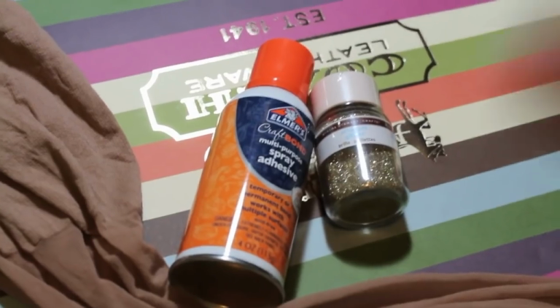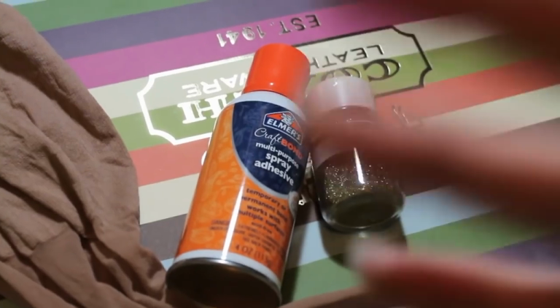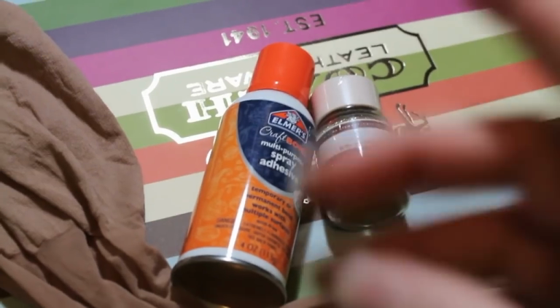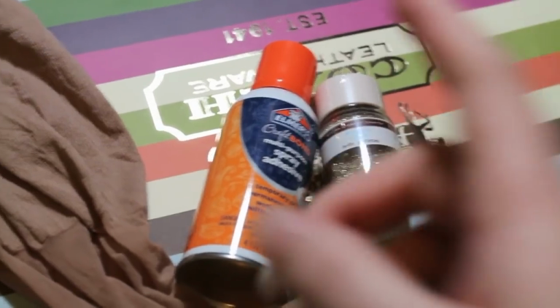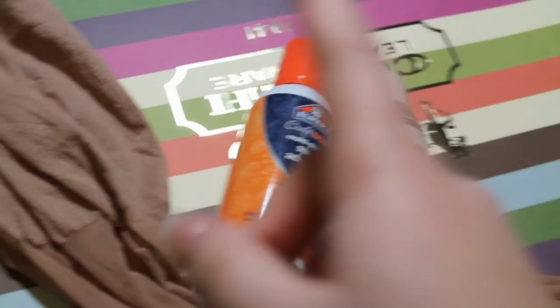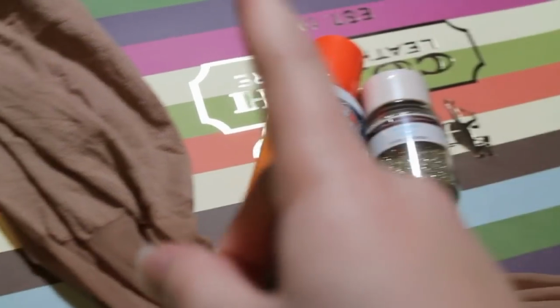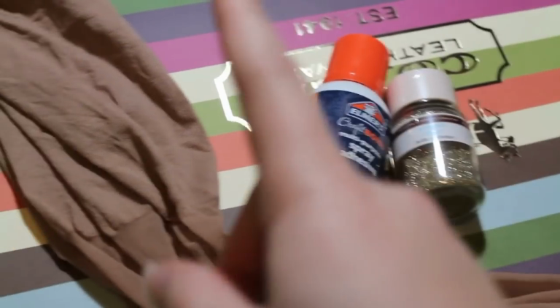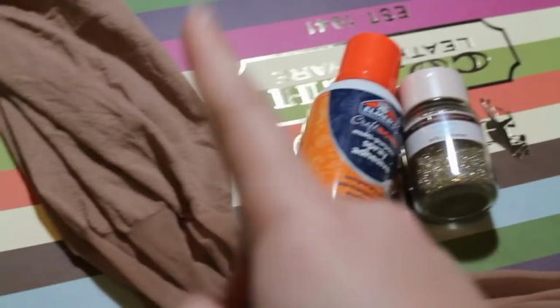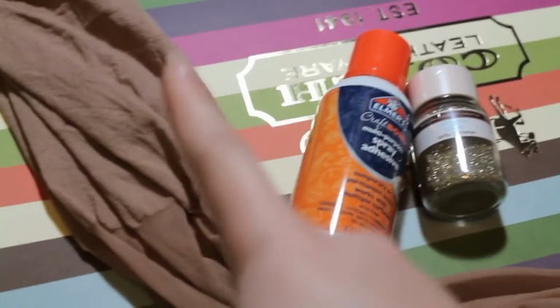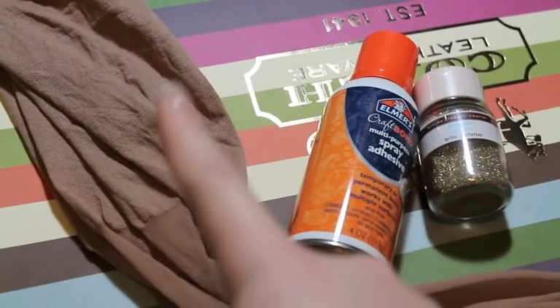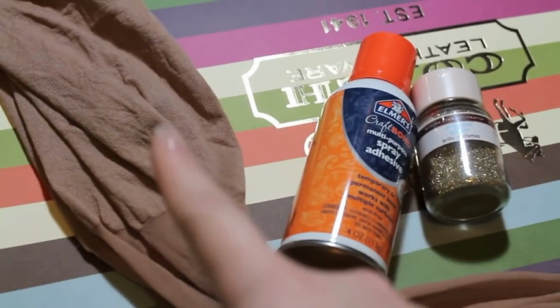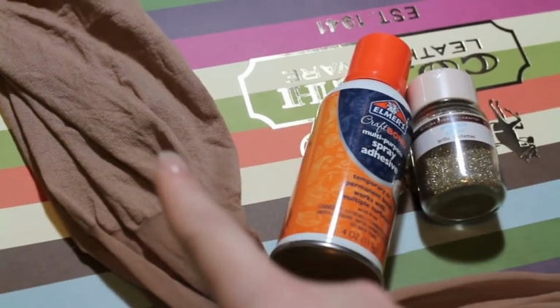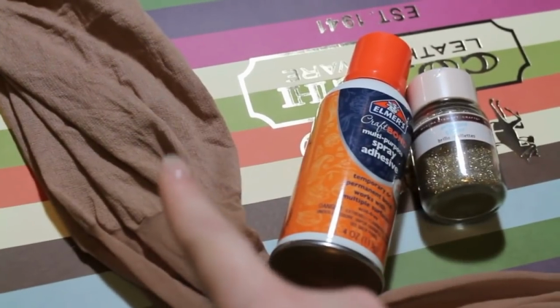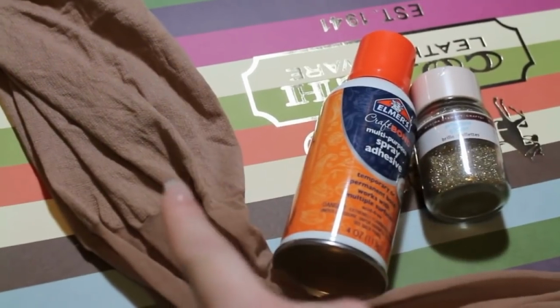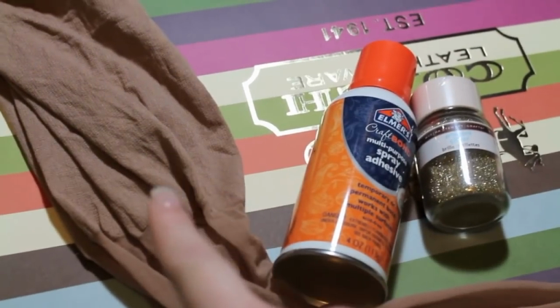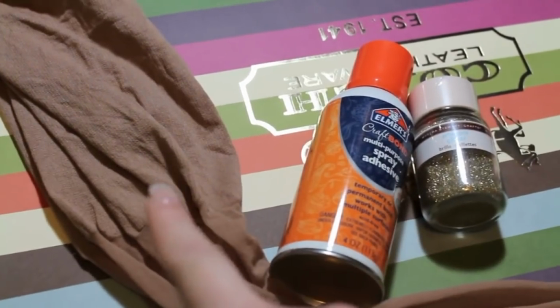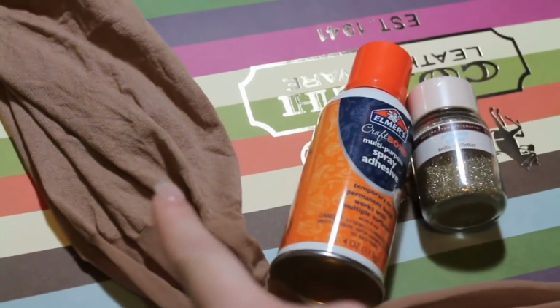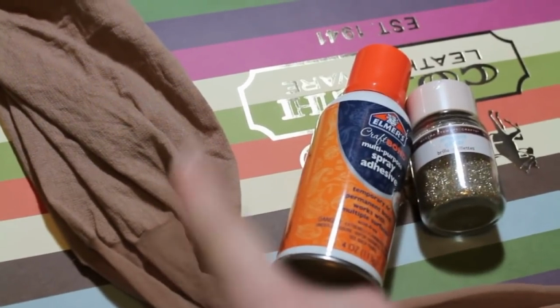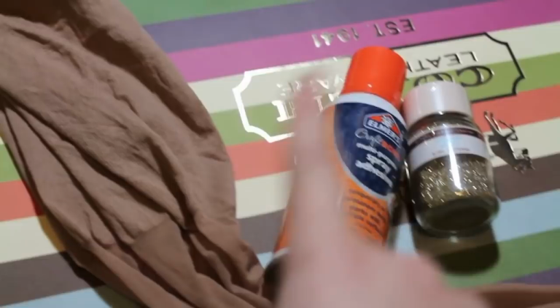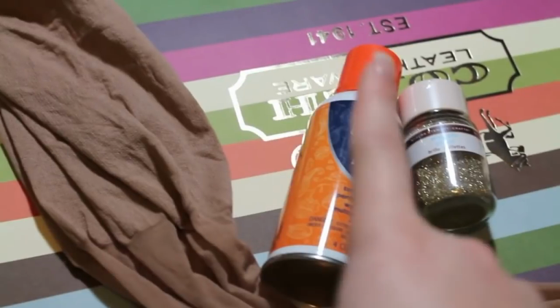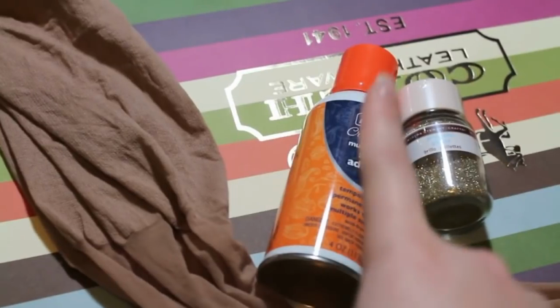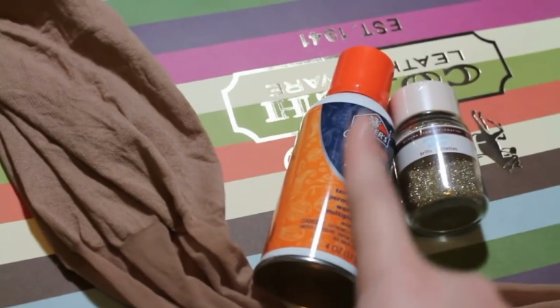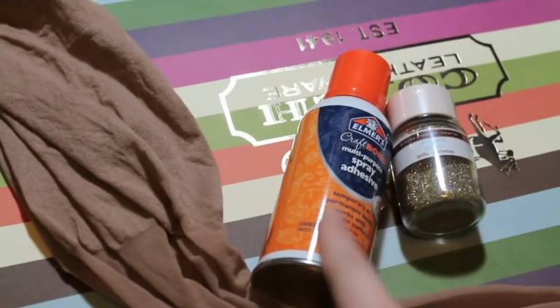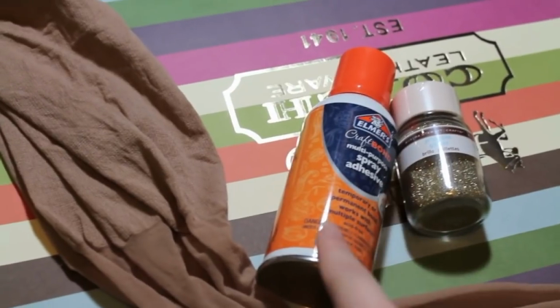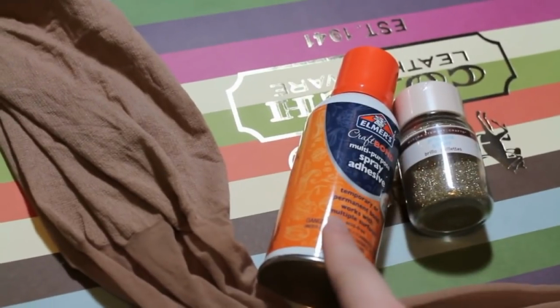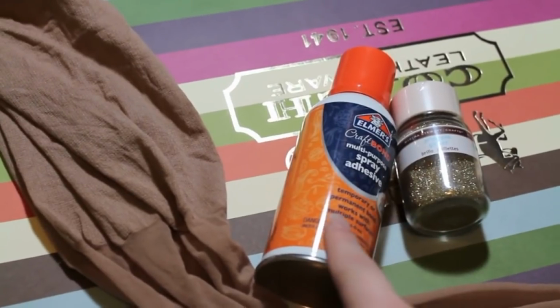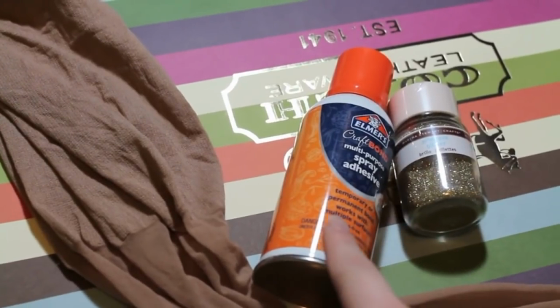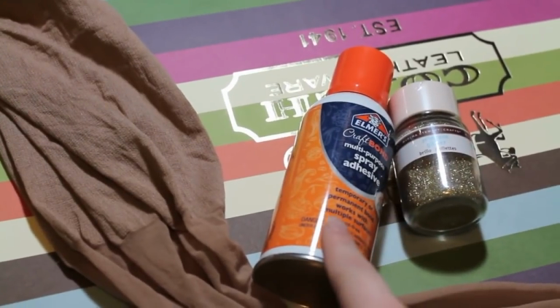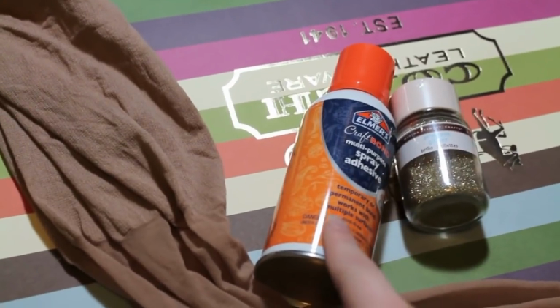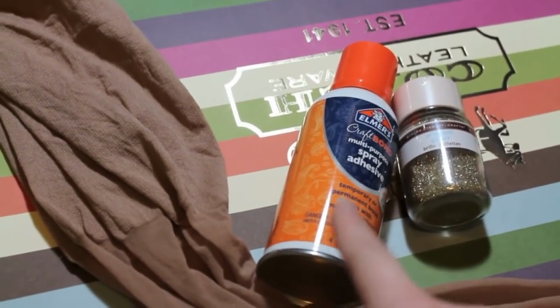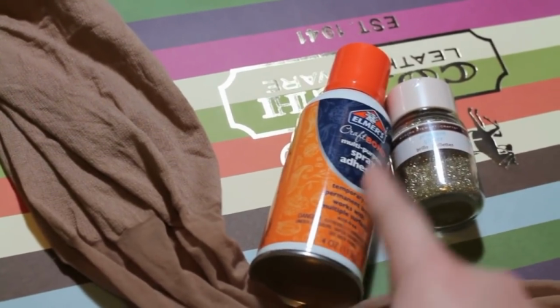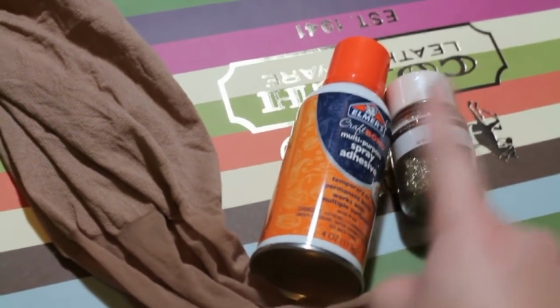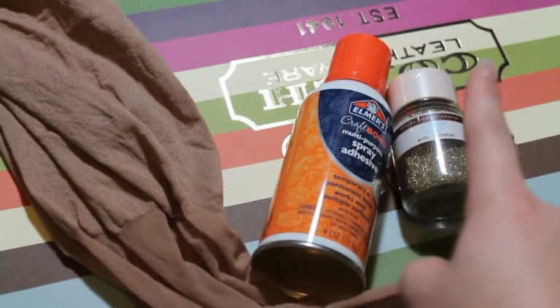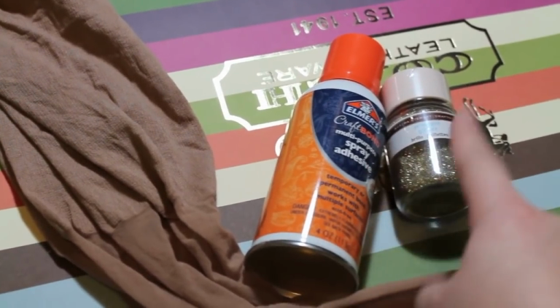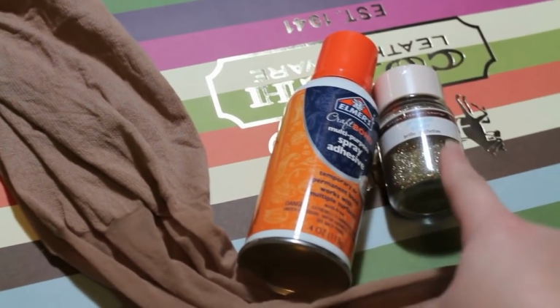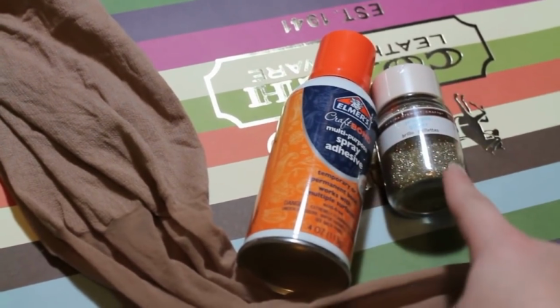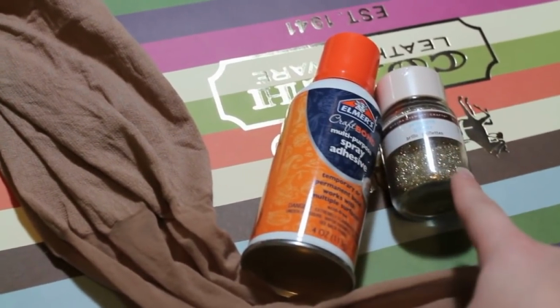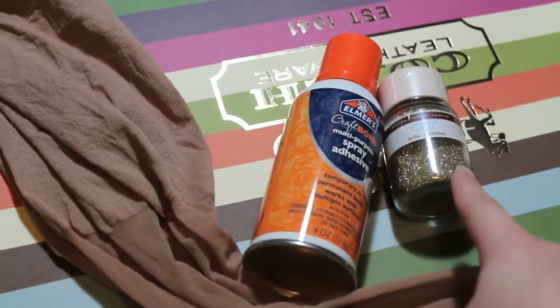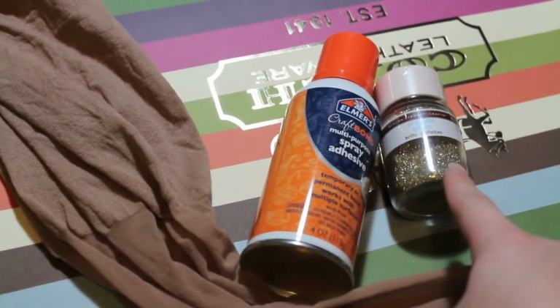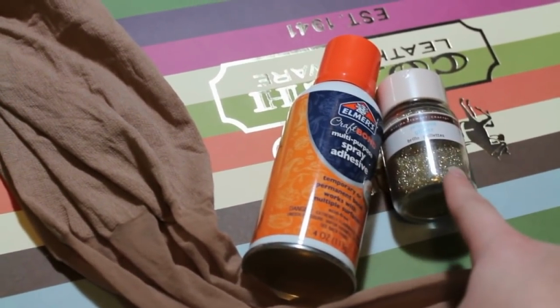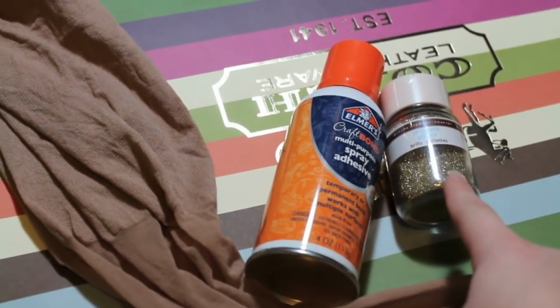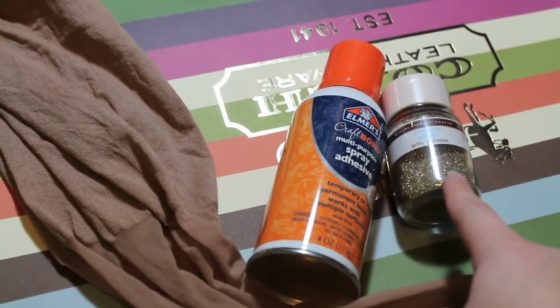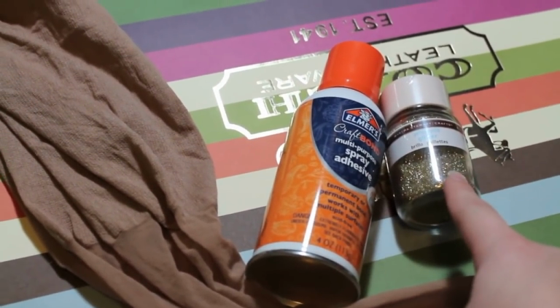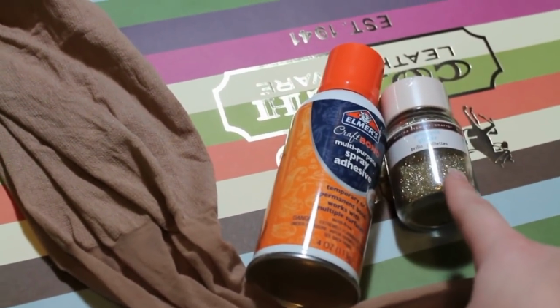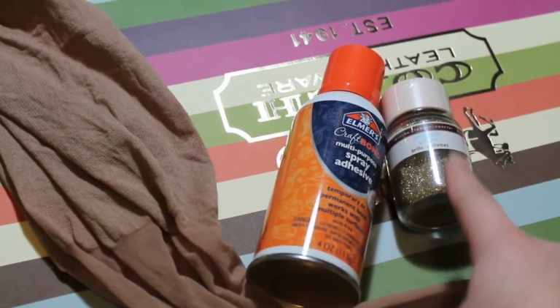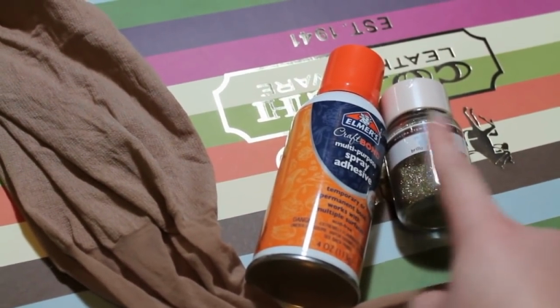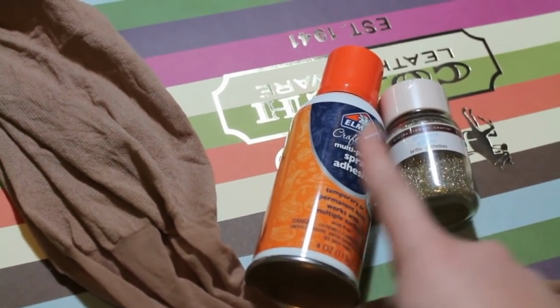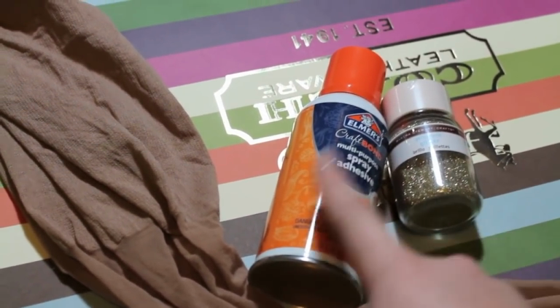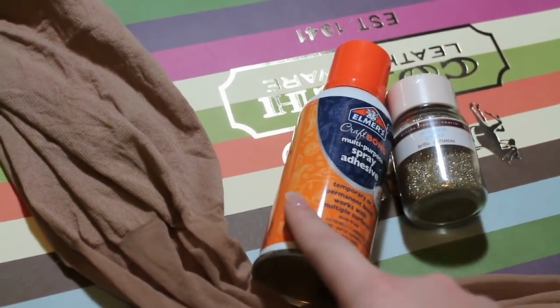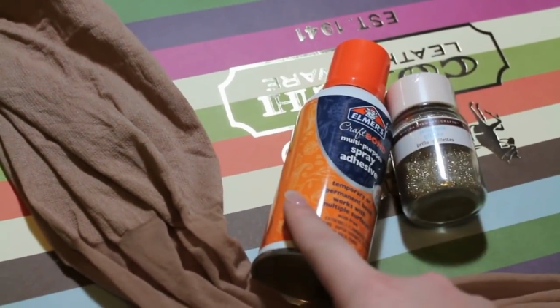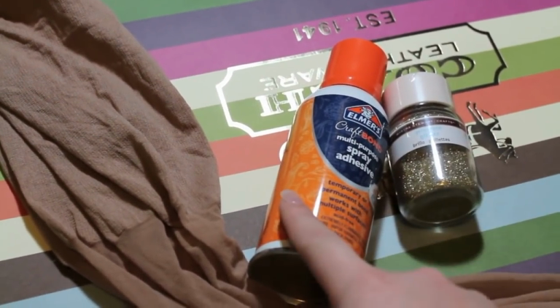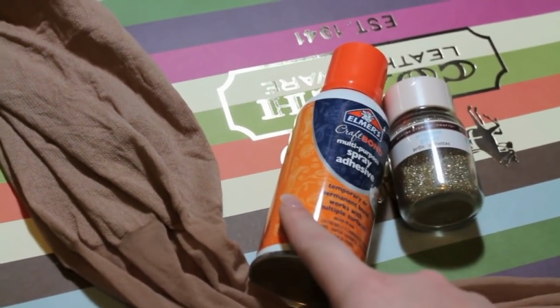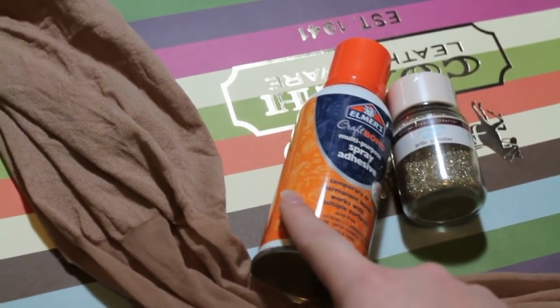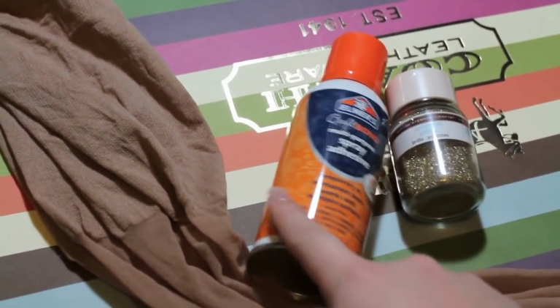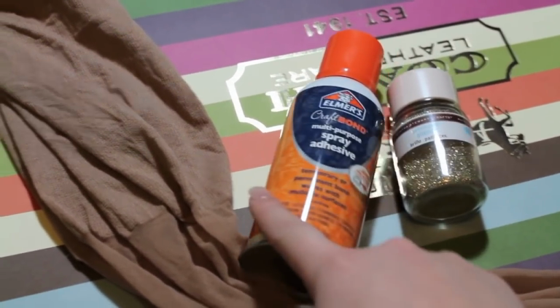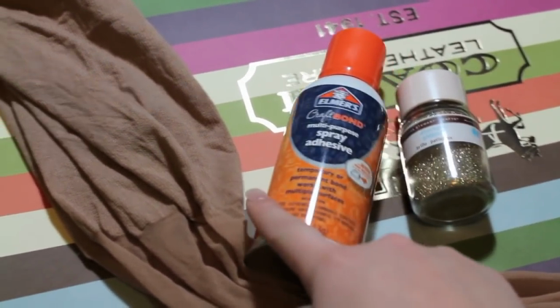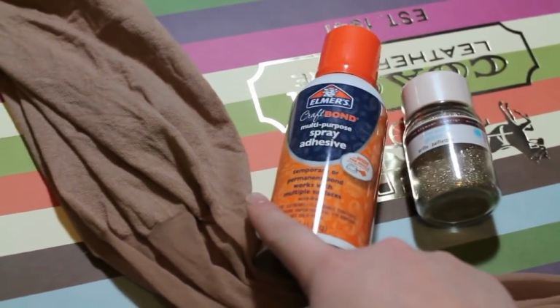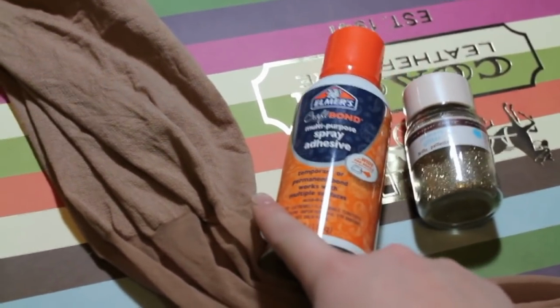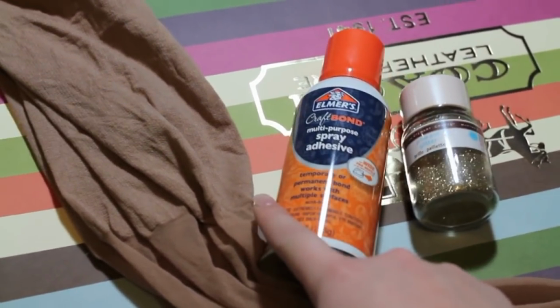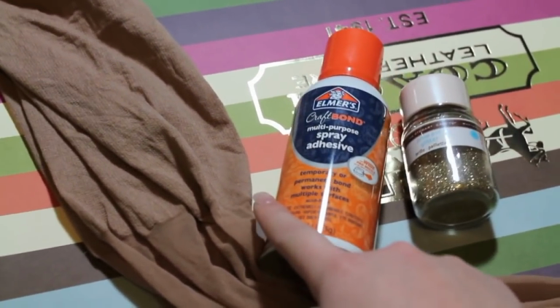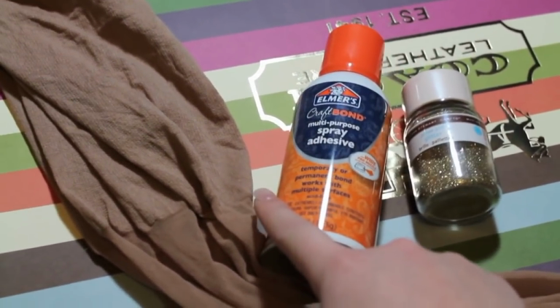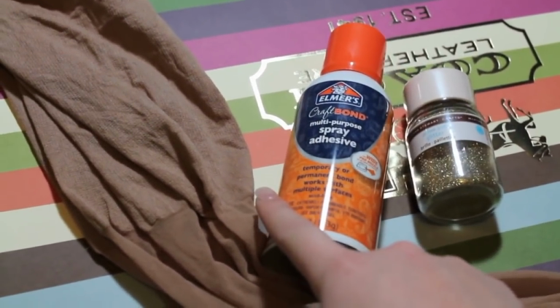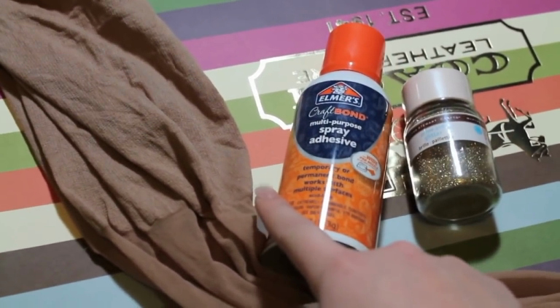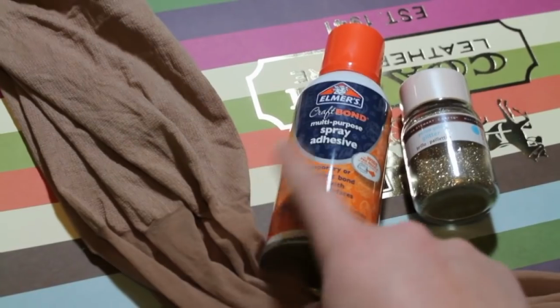So these are the things you're going to need: some black or beige pantyhose, some adhesive spray, and glitter.